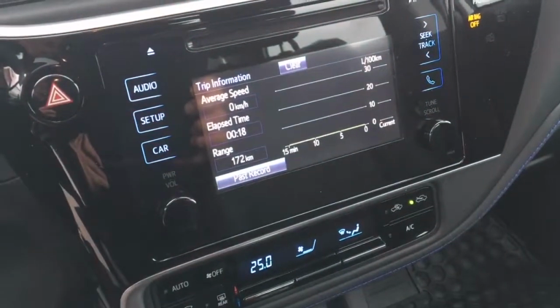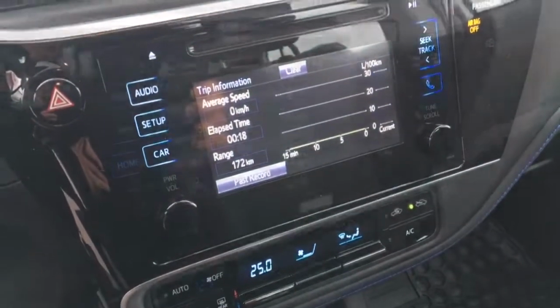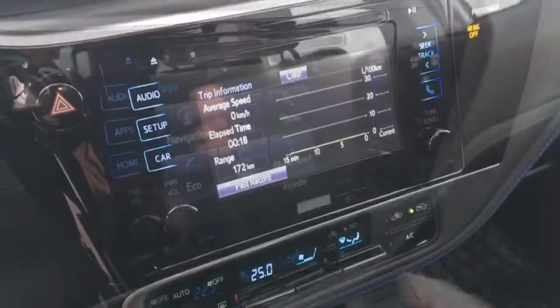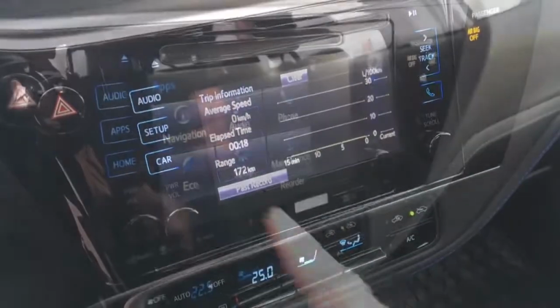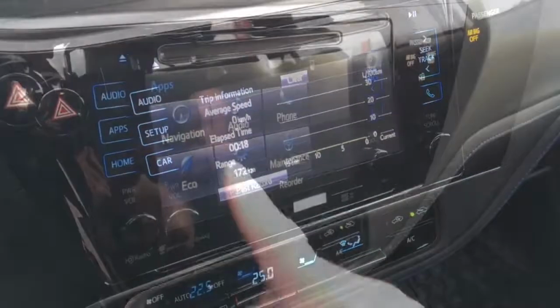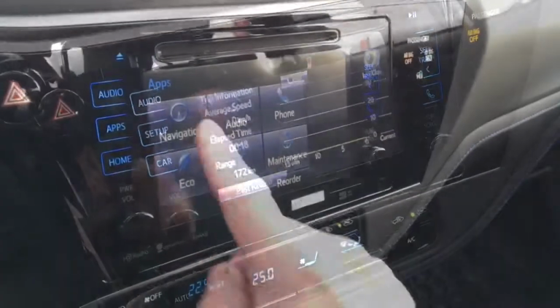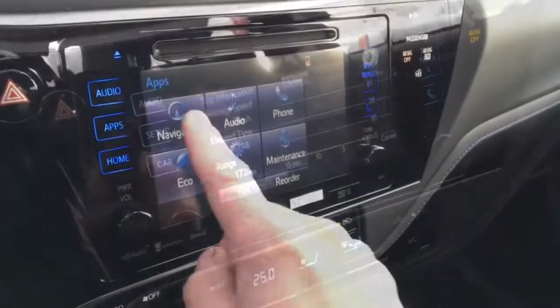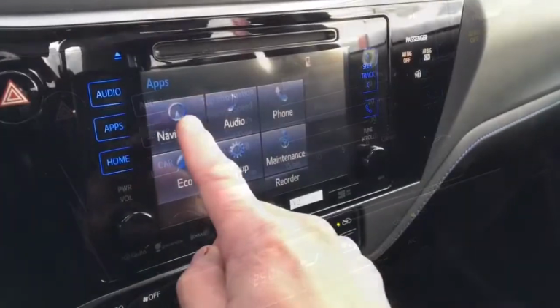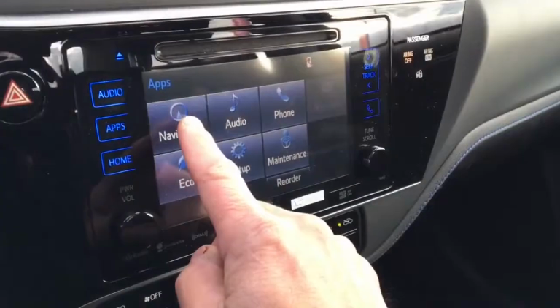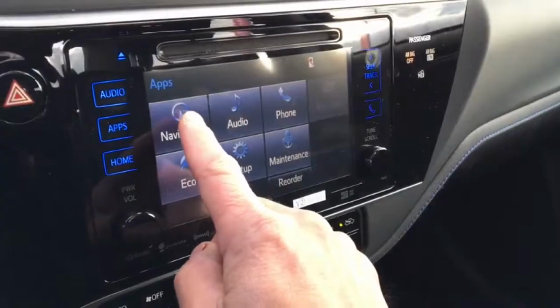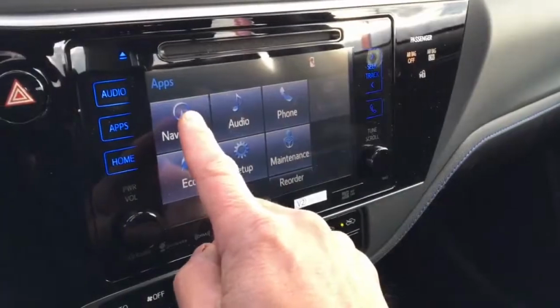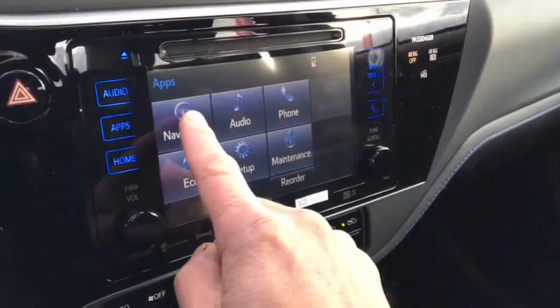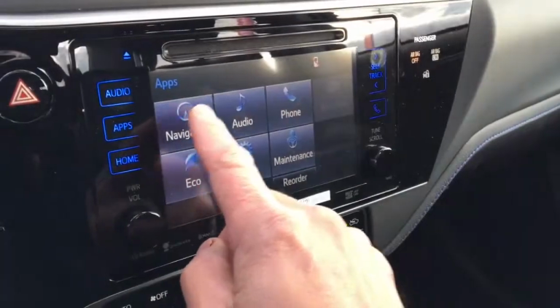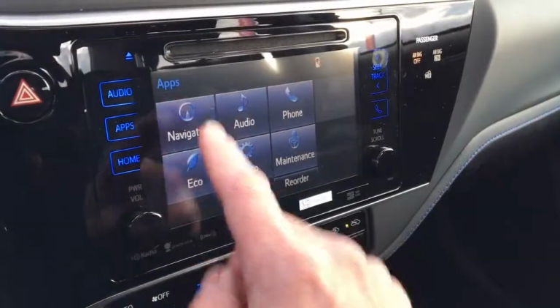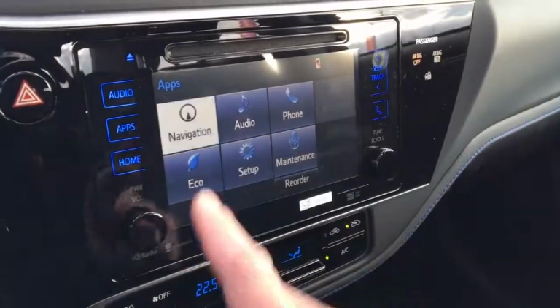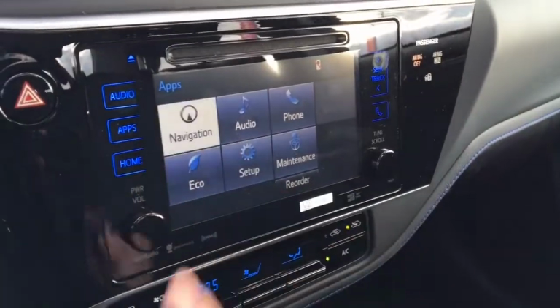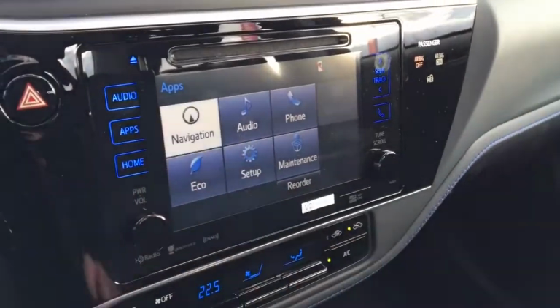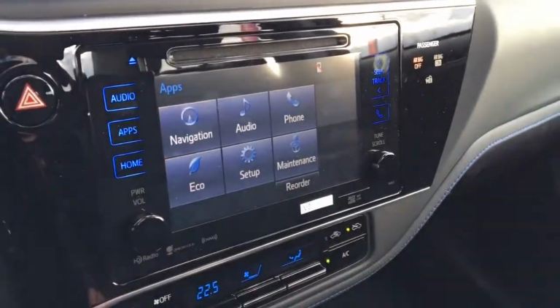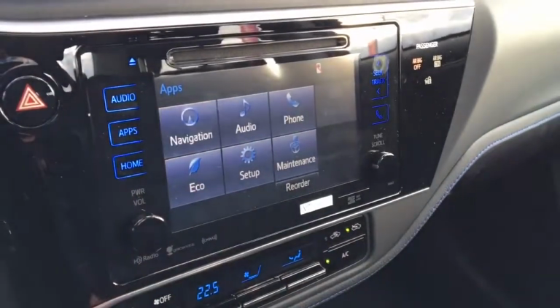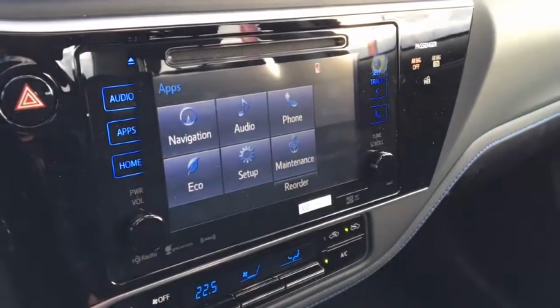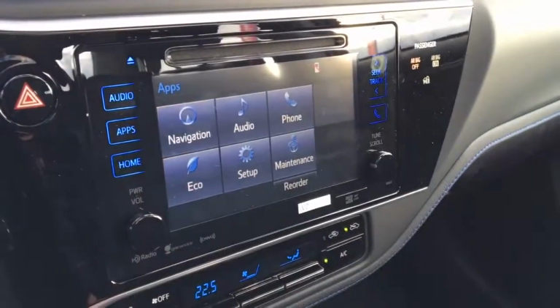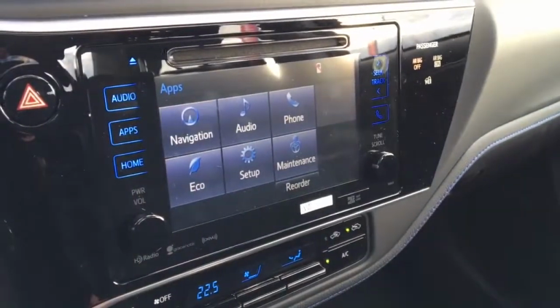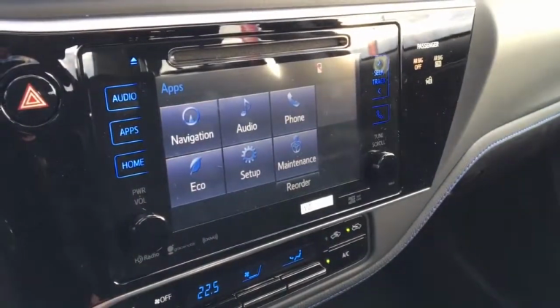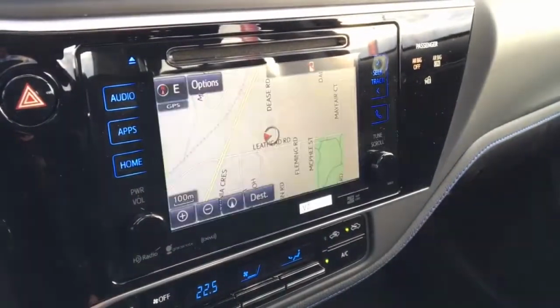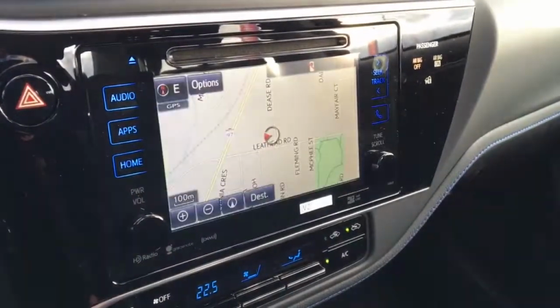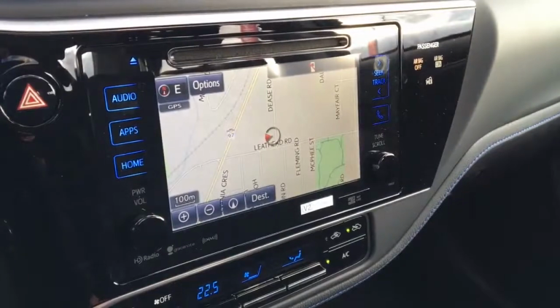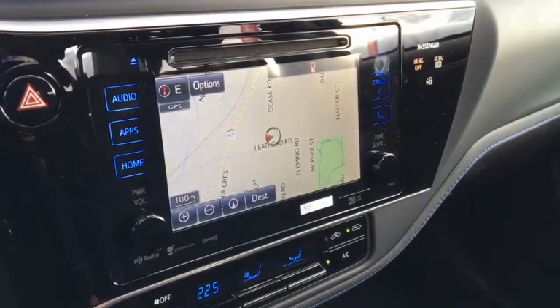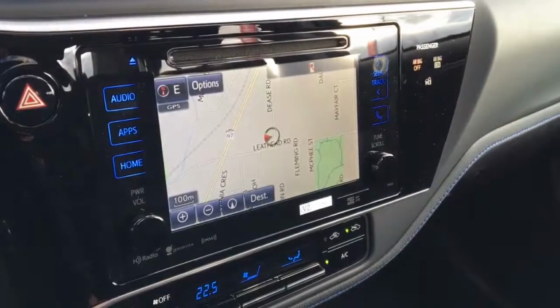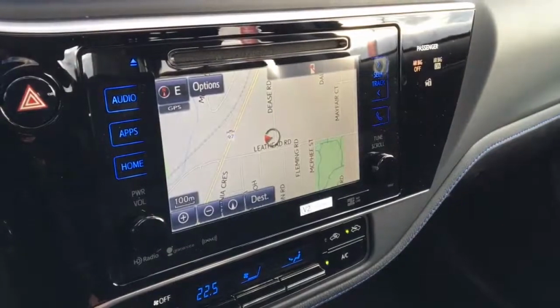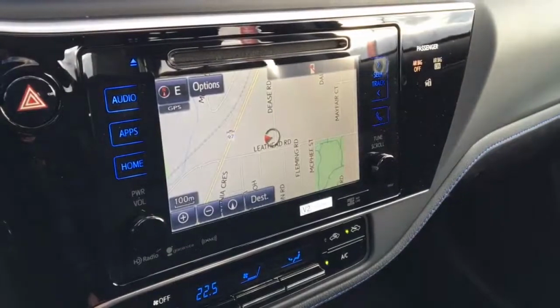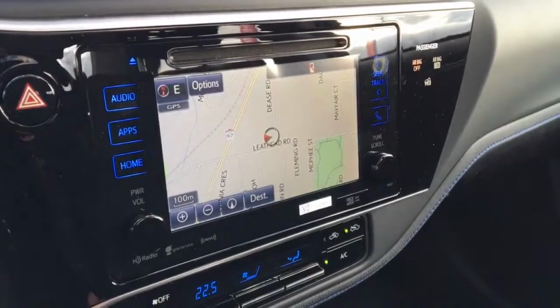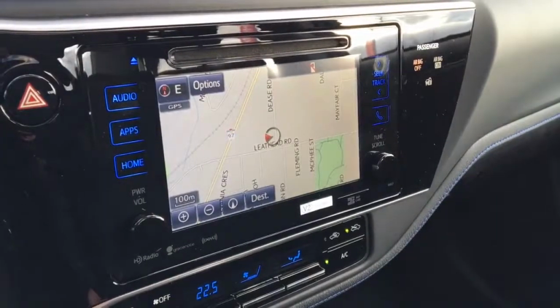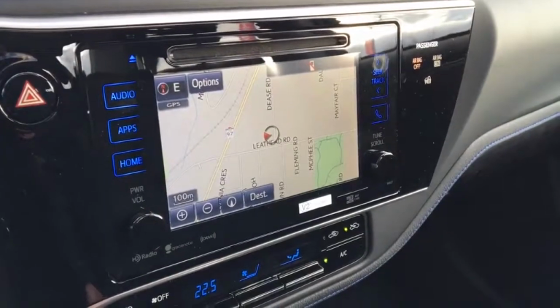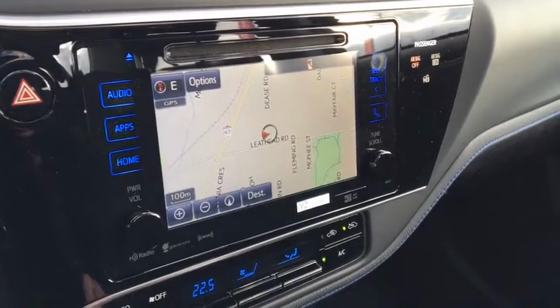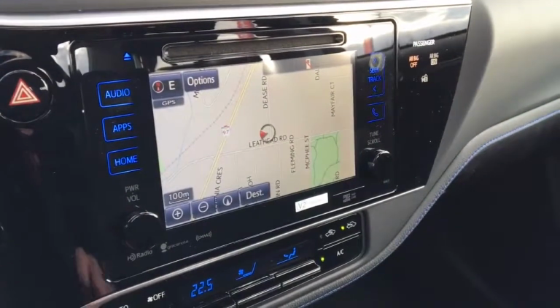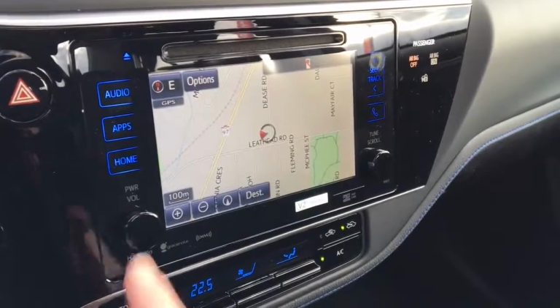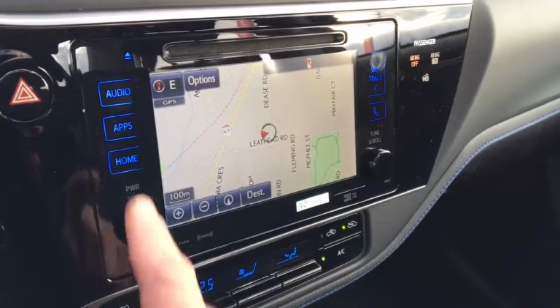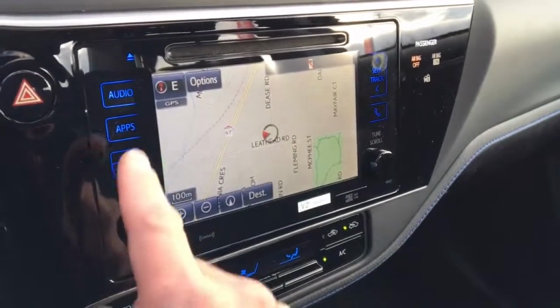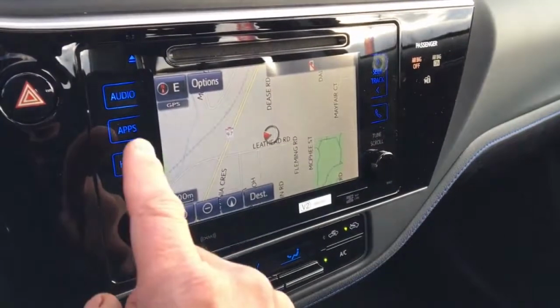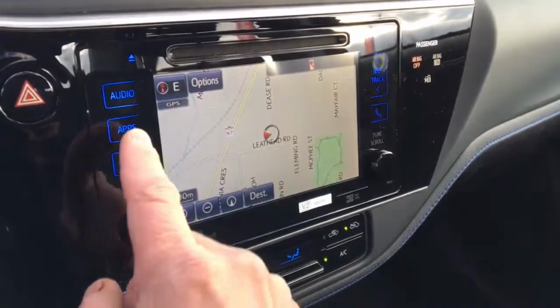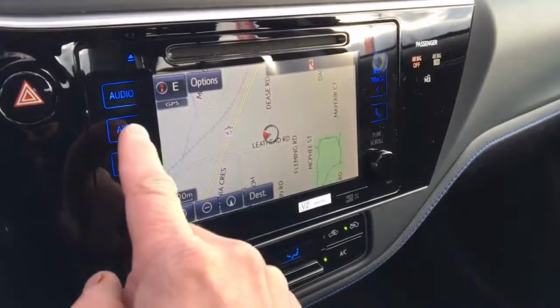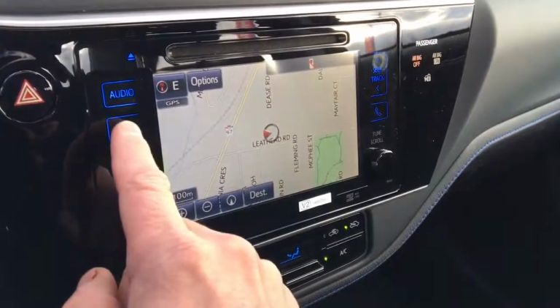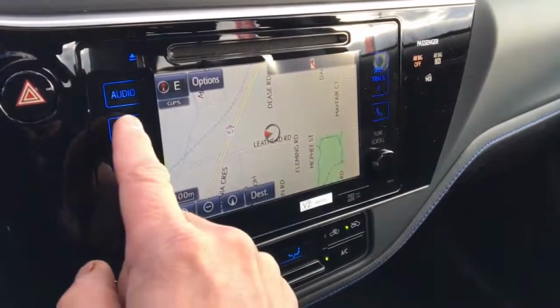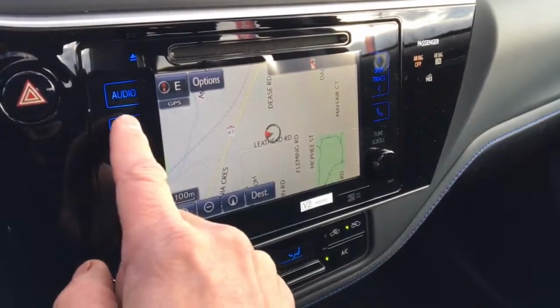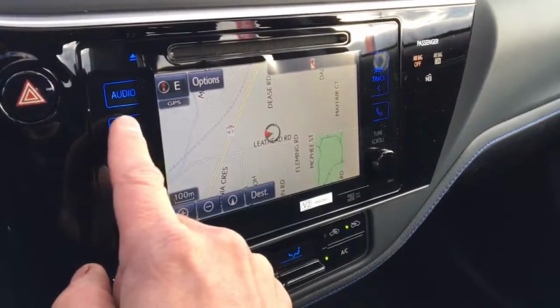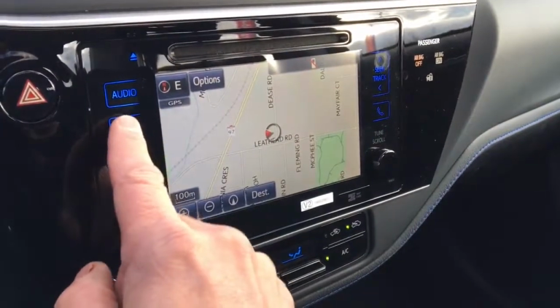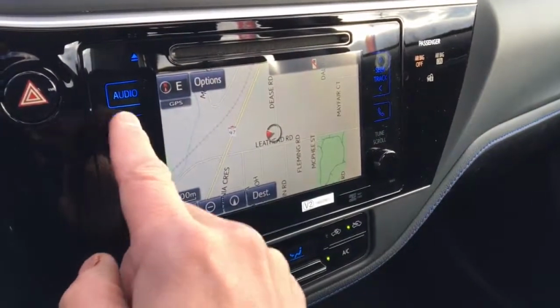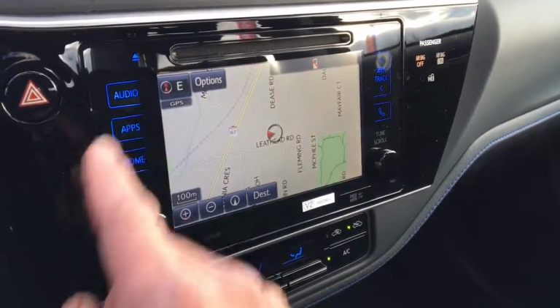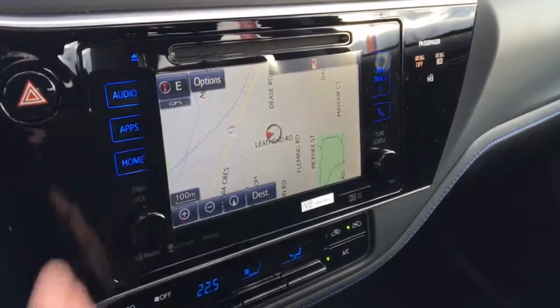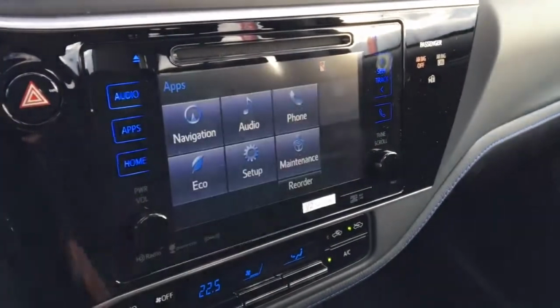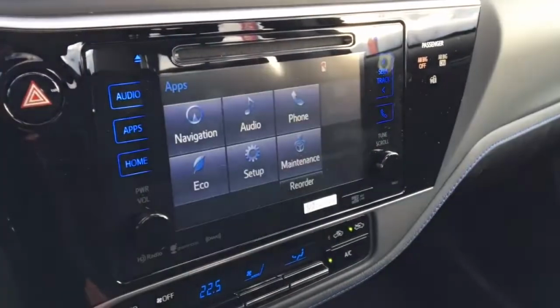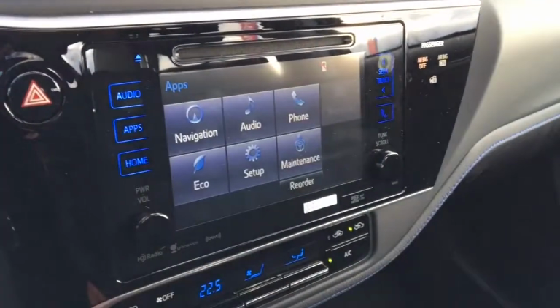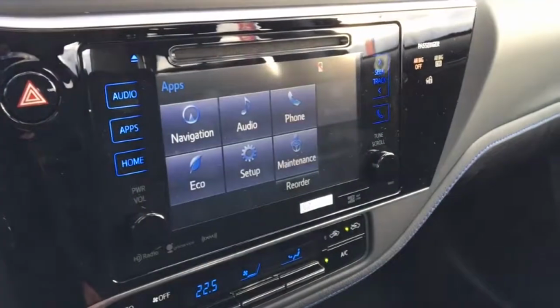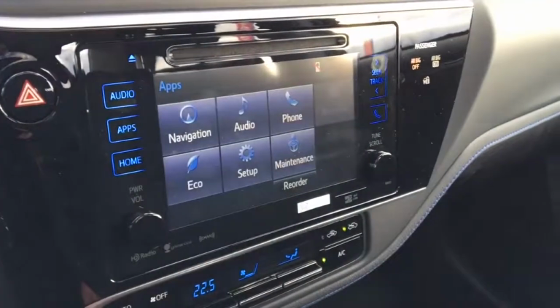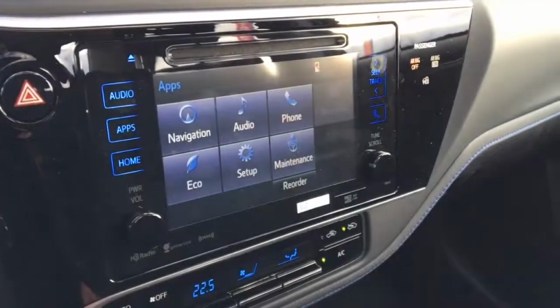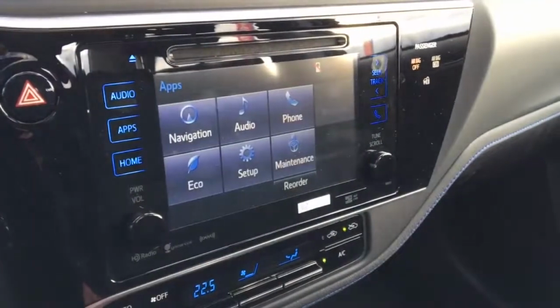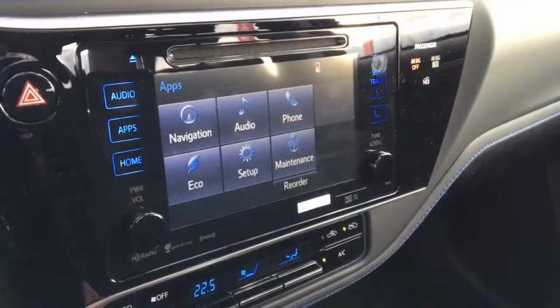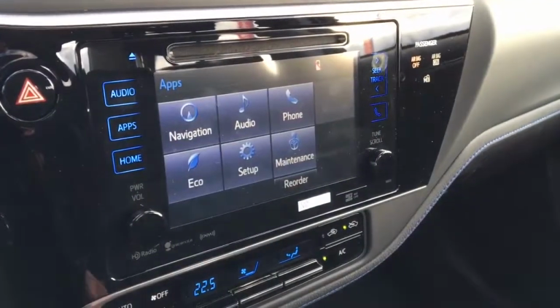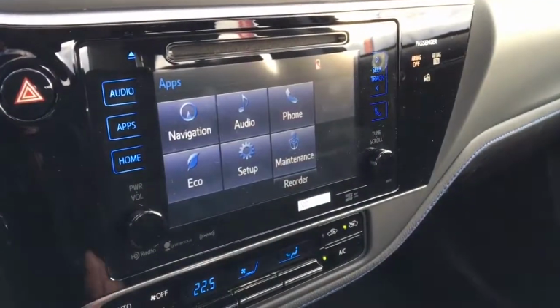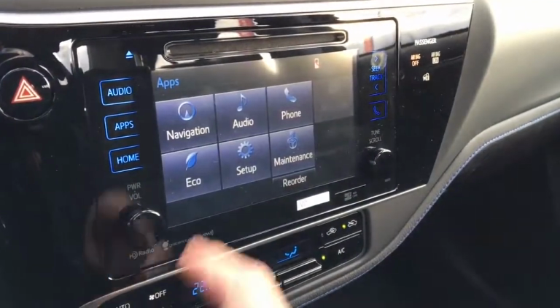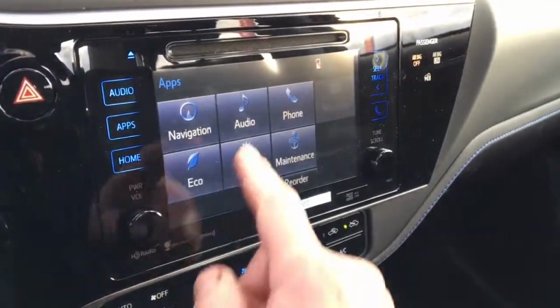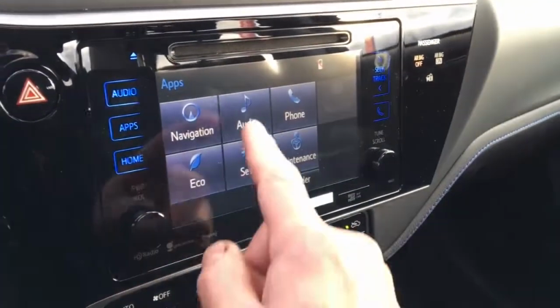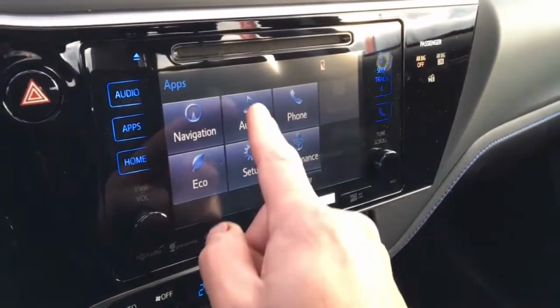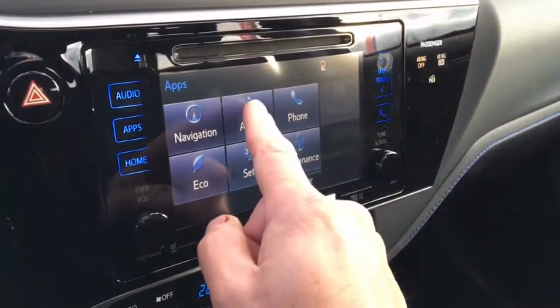If you want more, the new XSE package adds Sirius XM radio, a 7-inch display, onboard navigation, and push-button start.